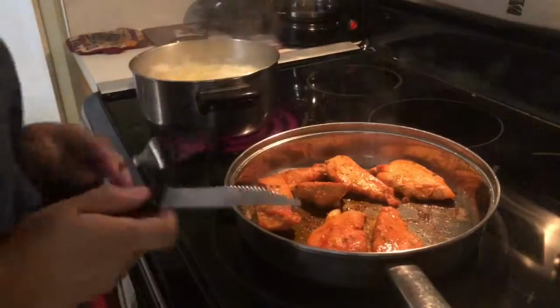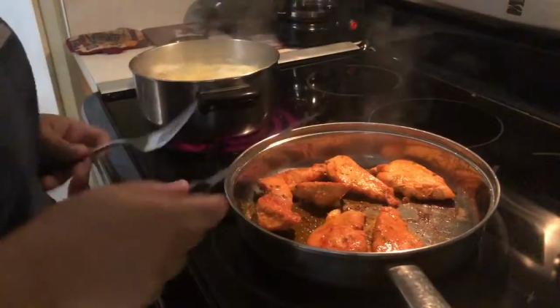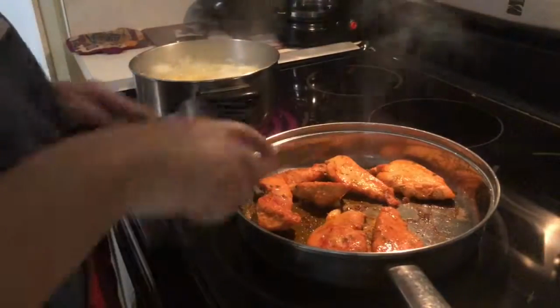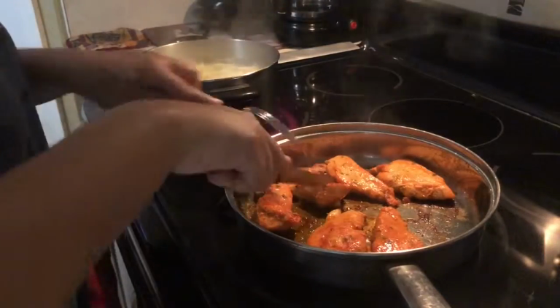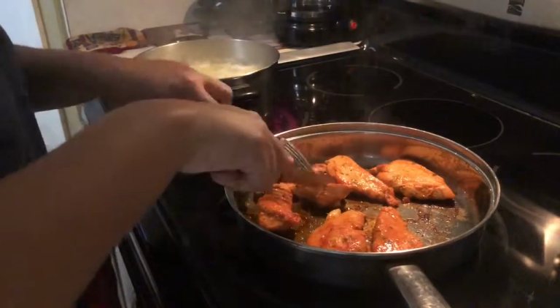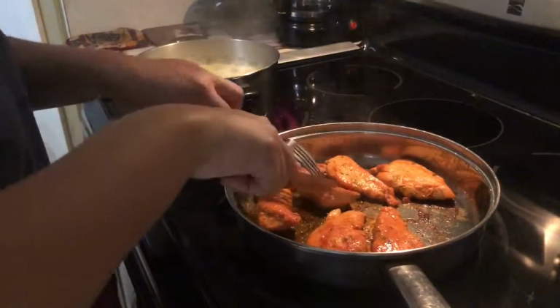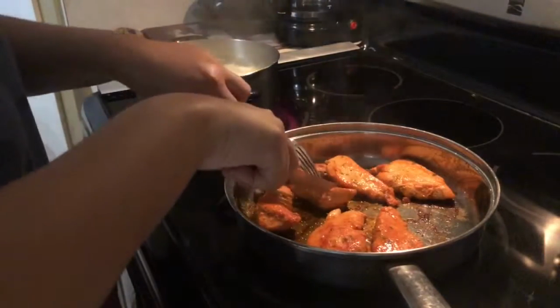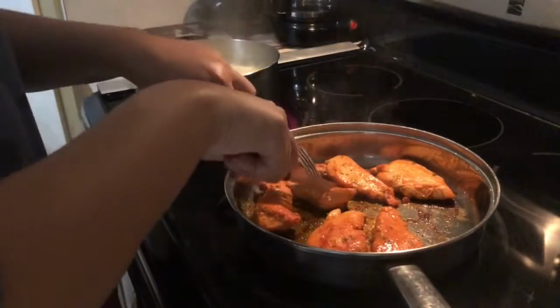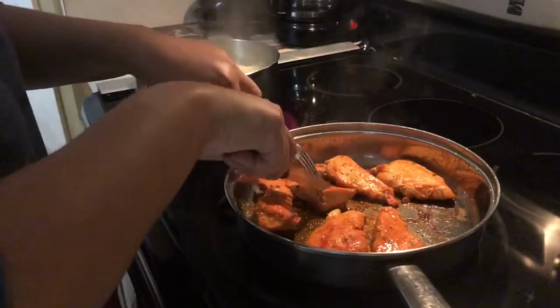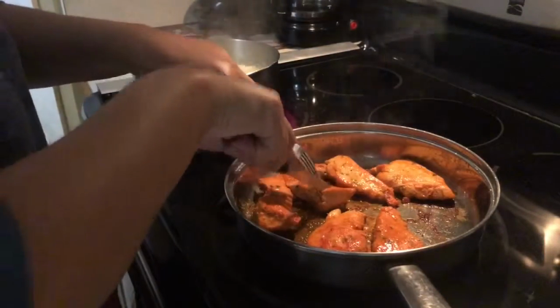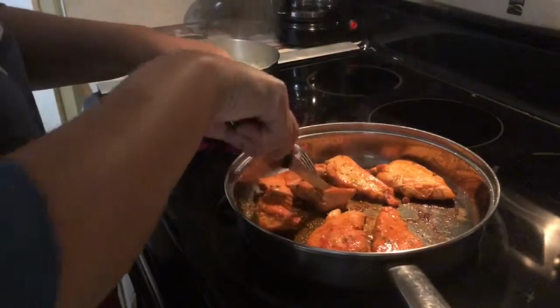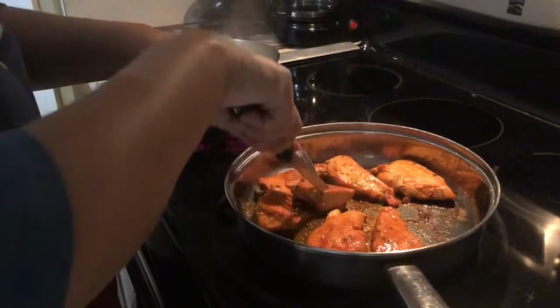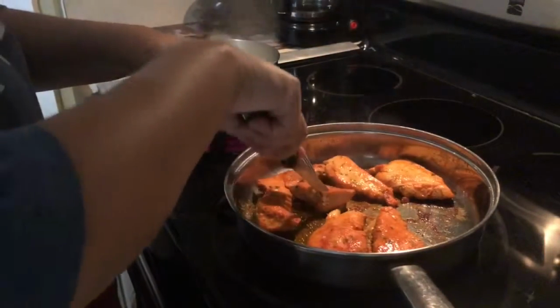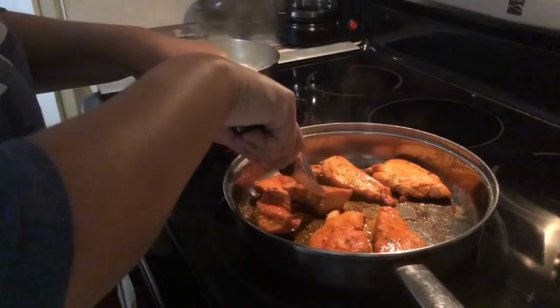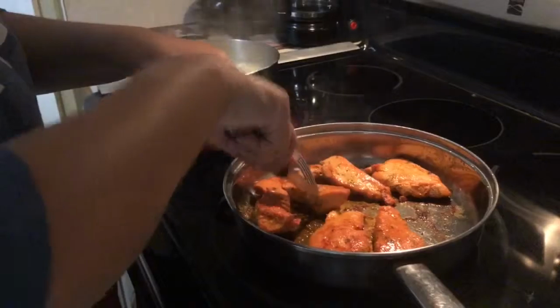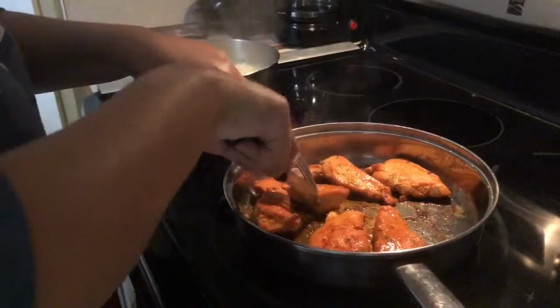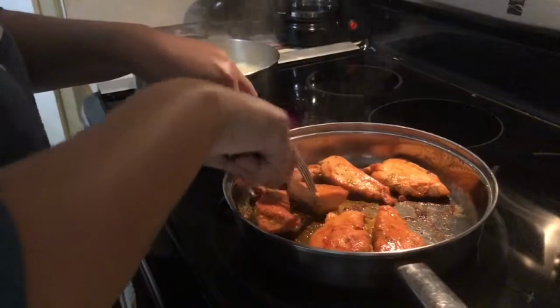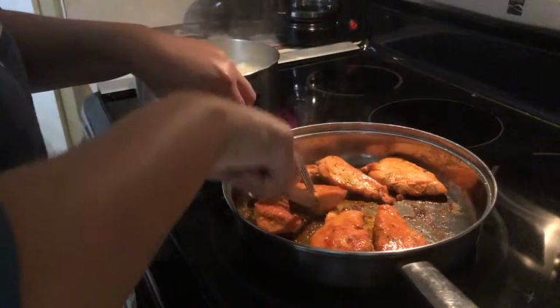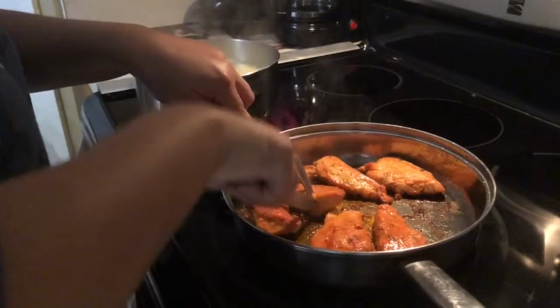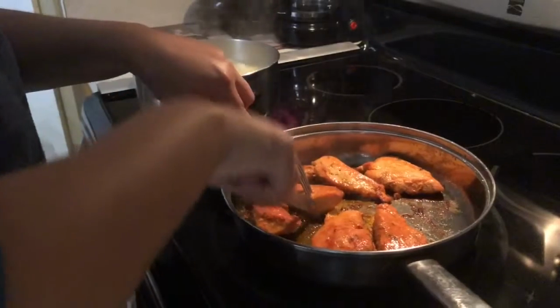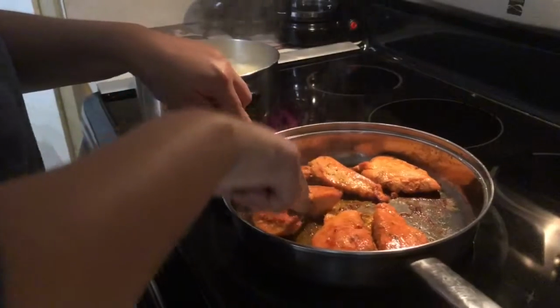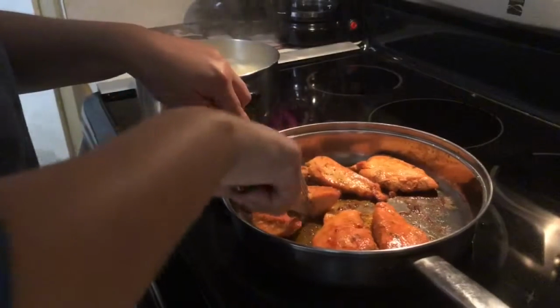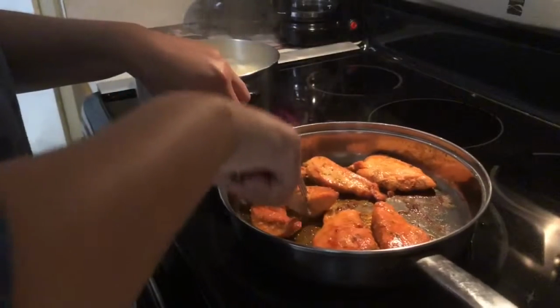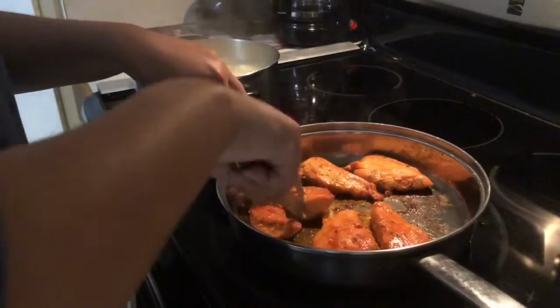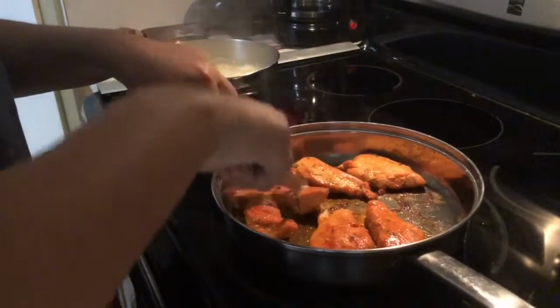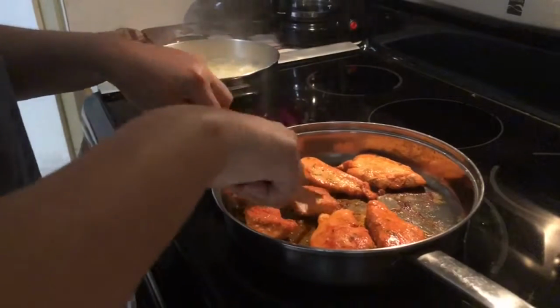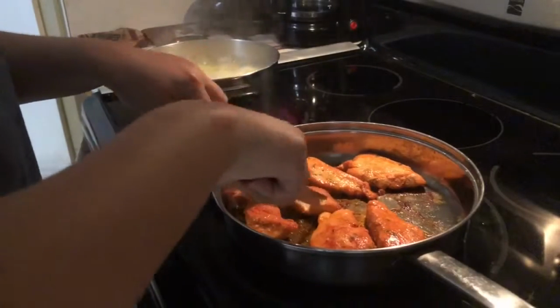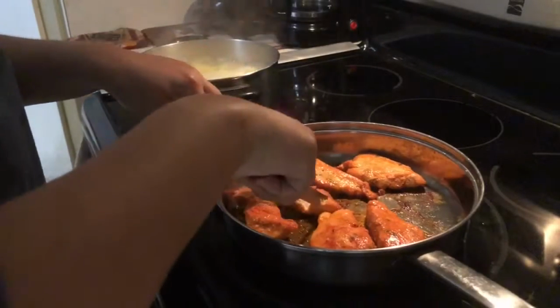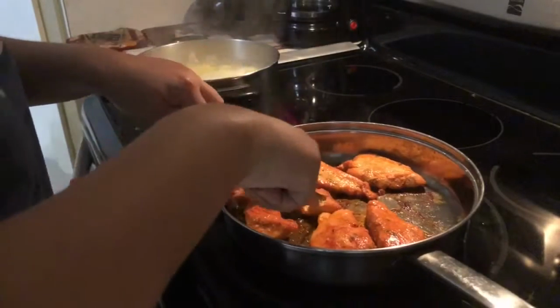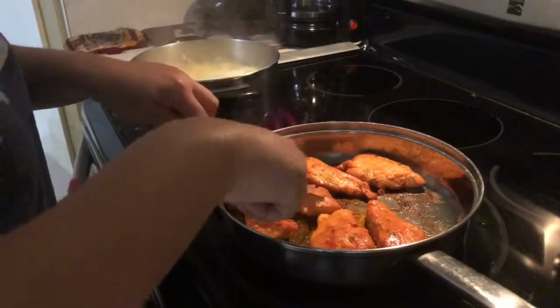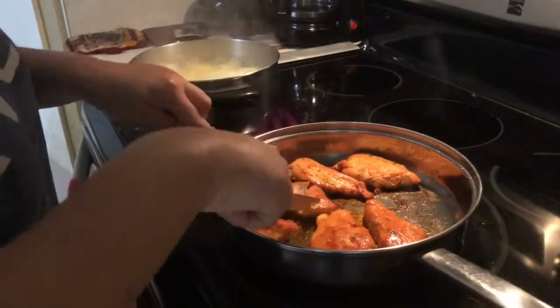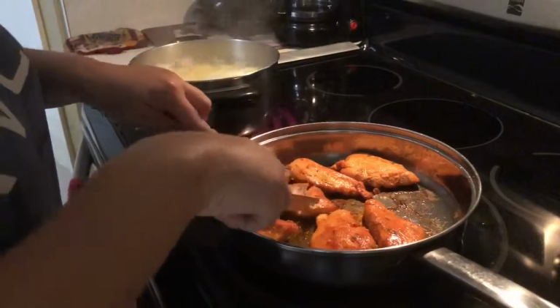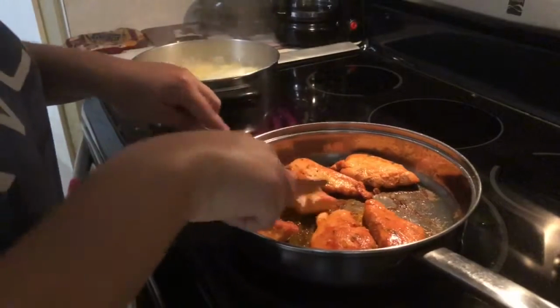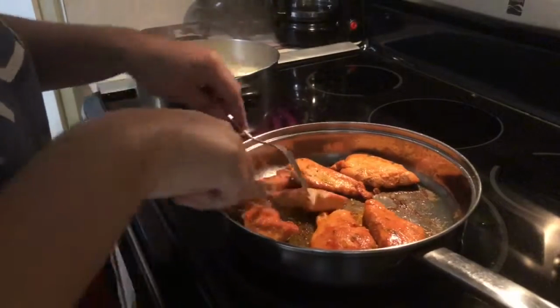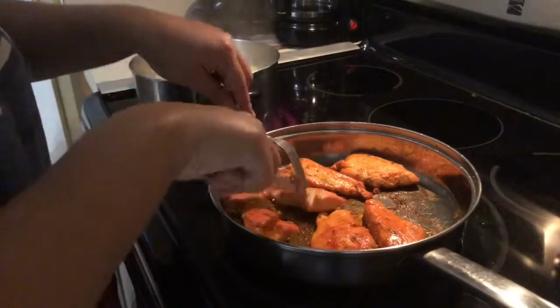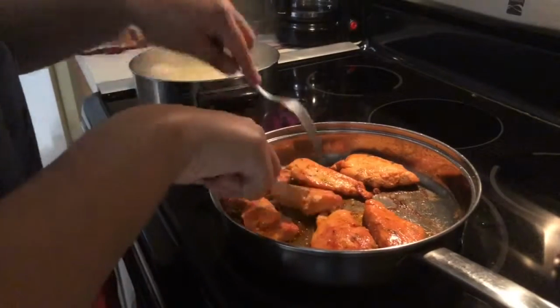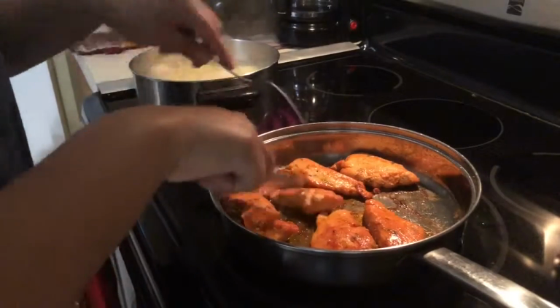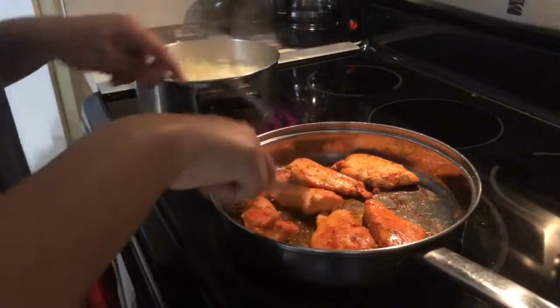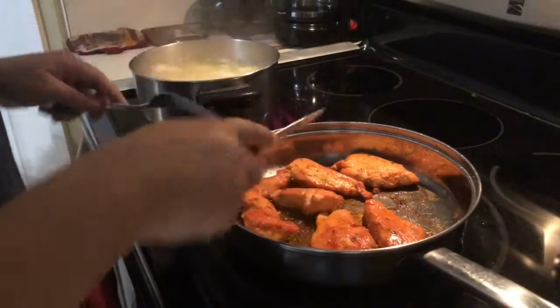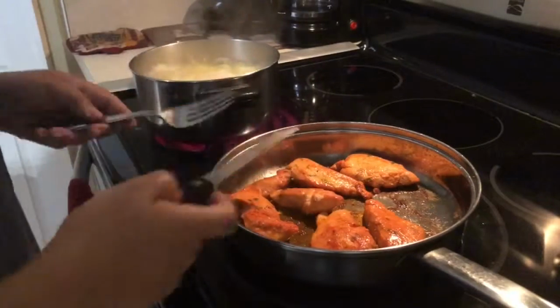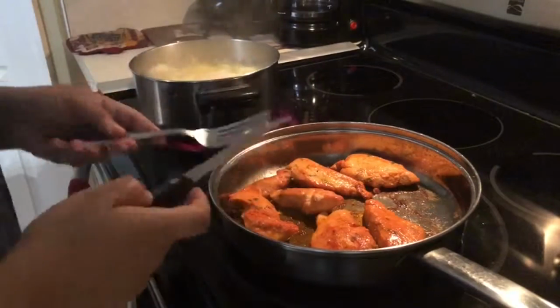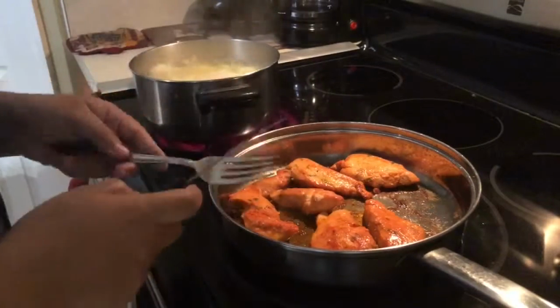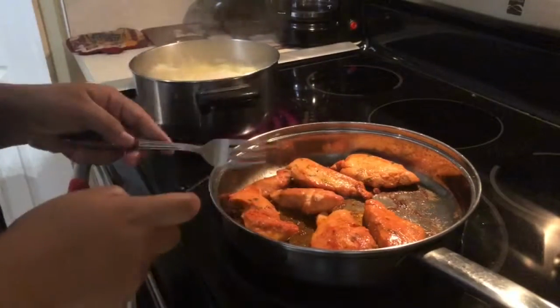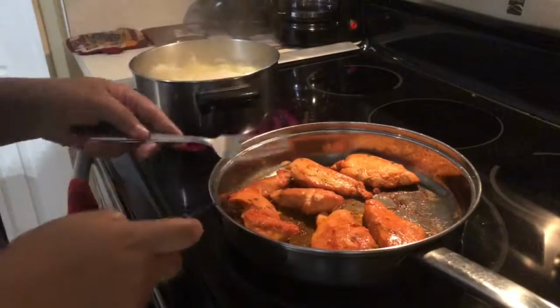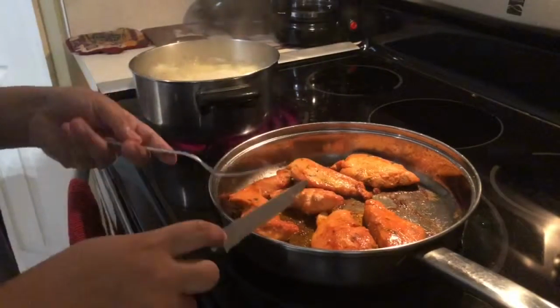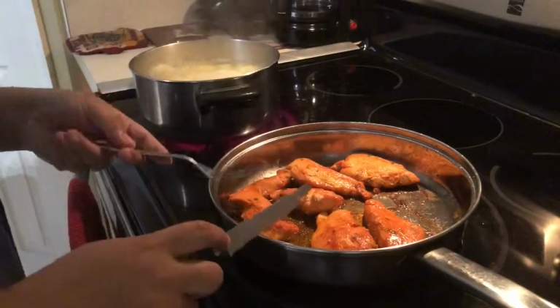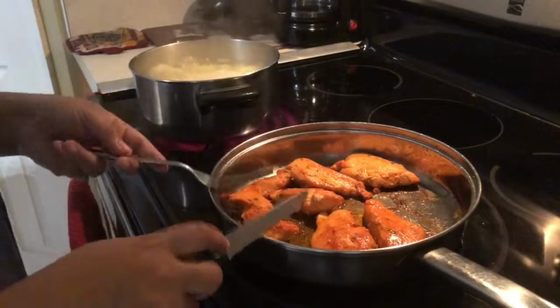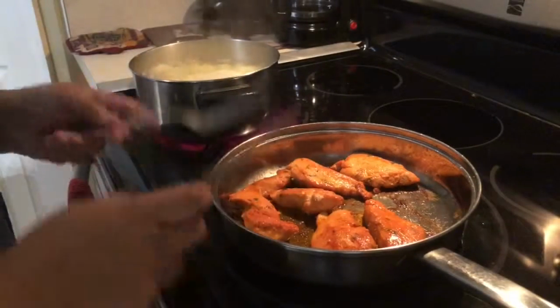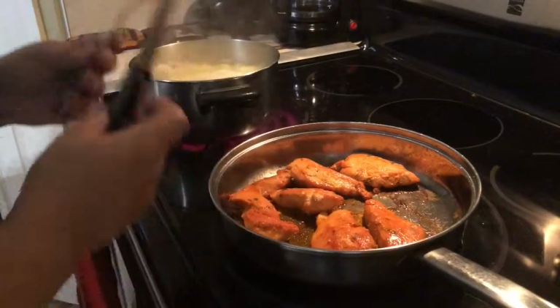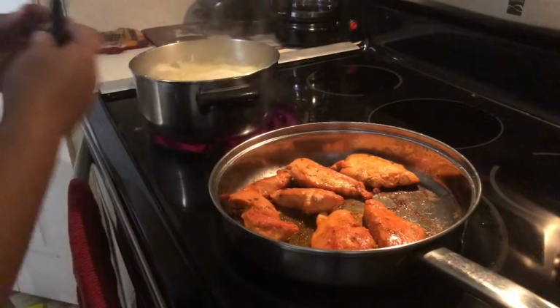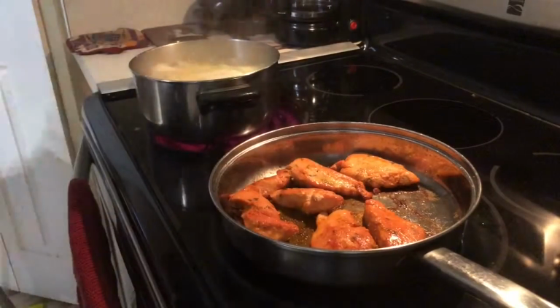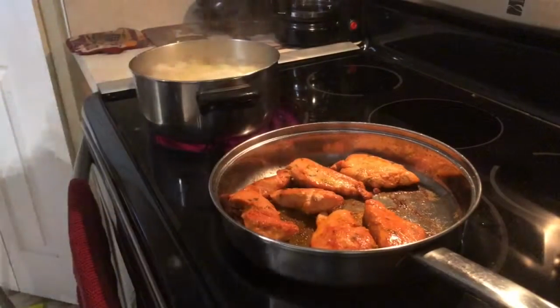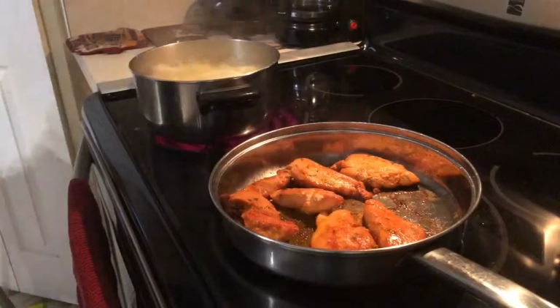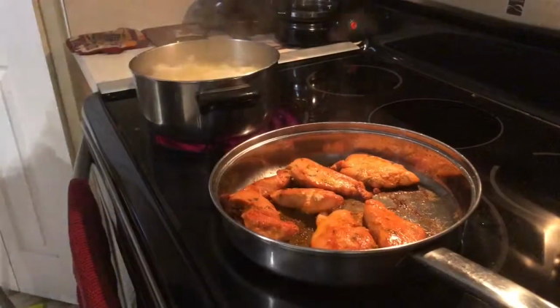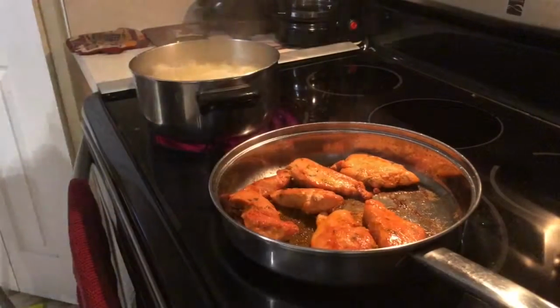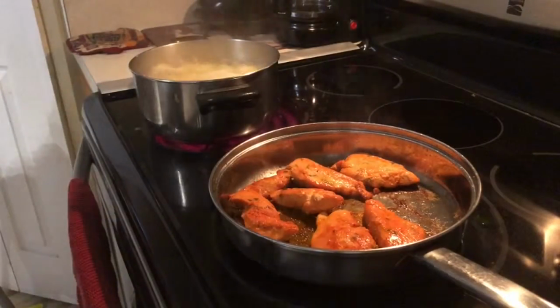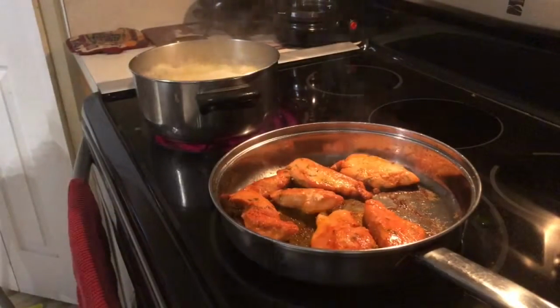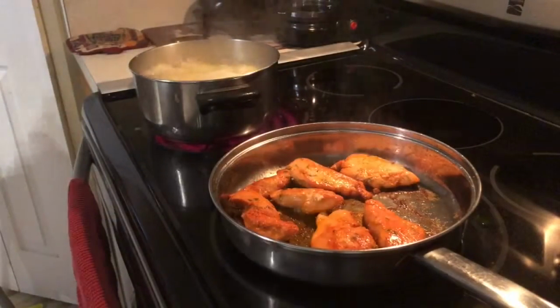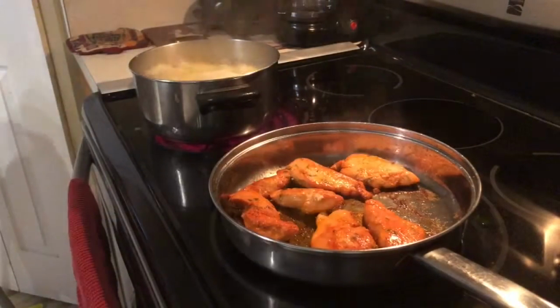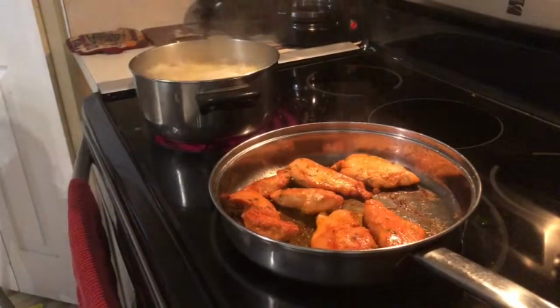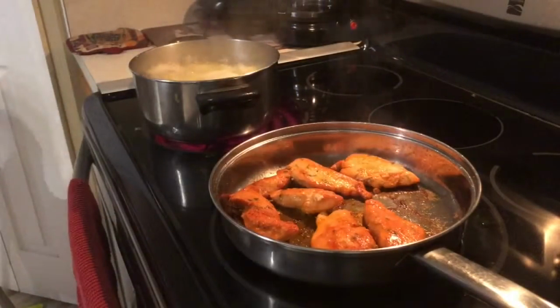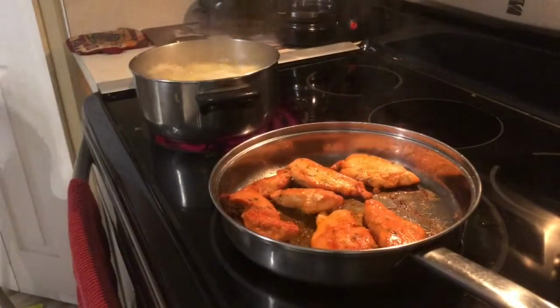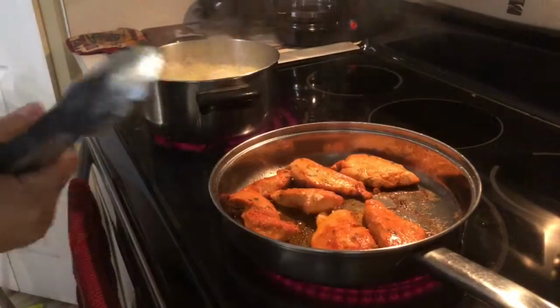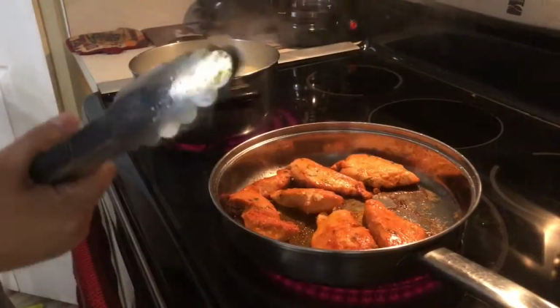I like to pick the thickest piece of chicken that I have on there, open it up and see if it's fully cooked. Then I know the other ones are too.